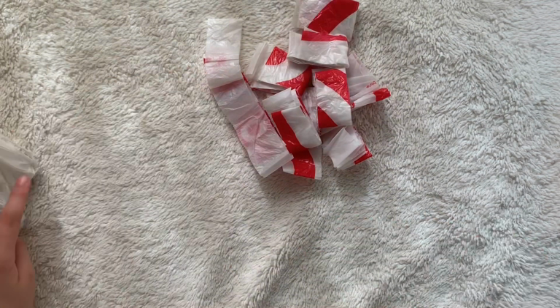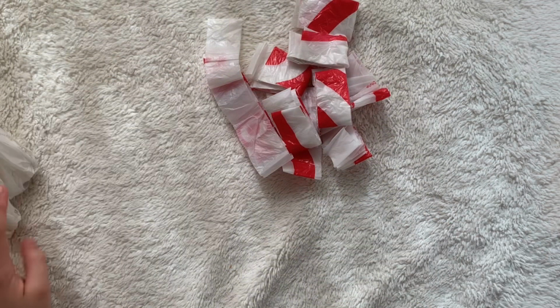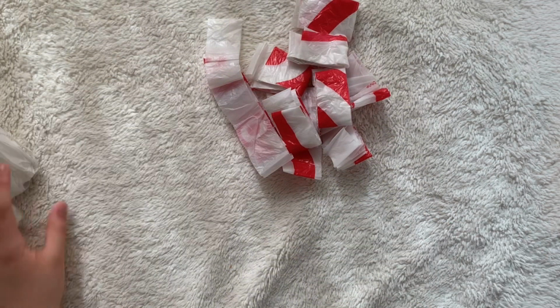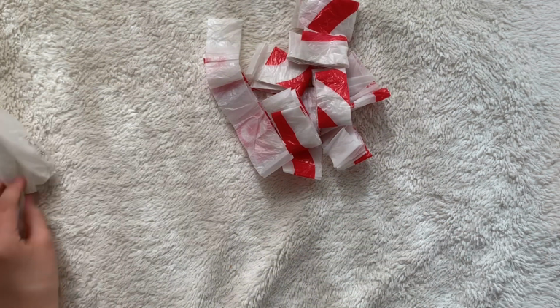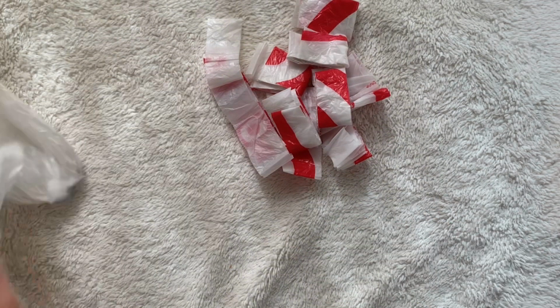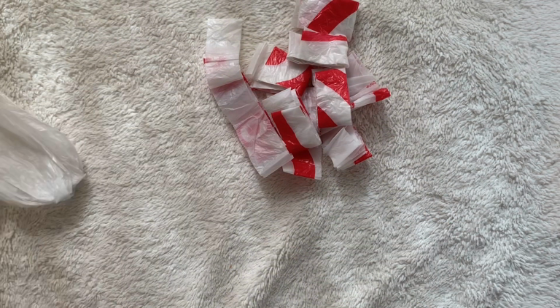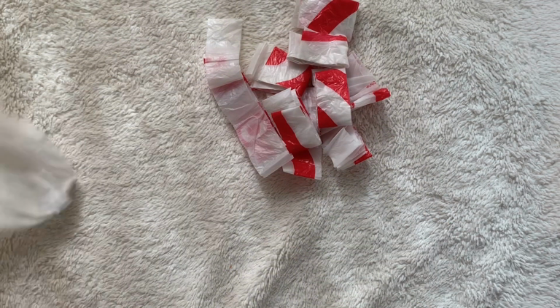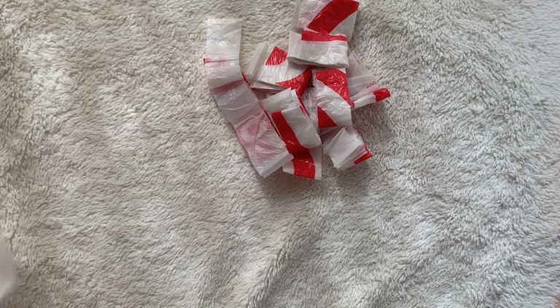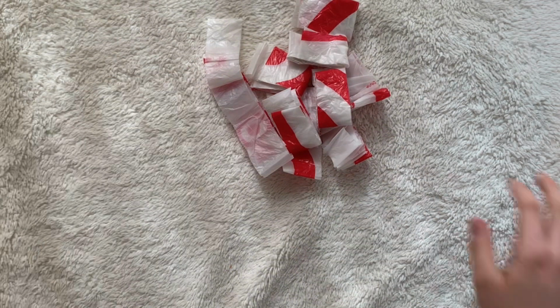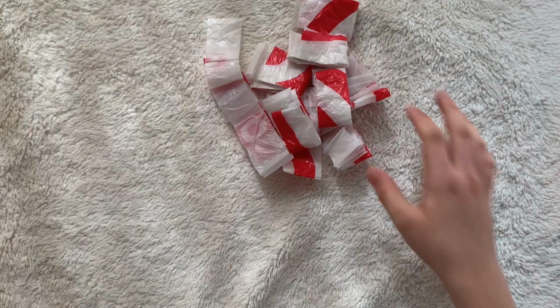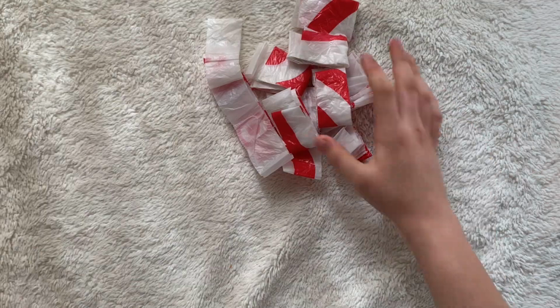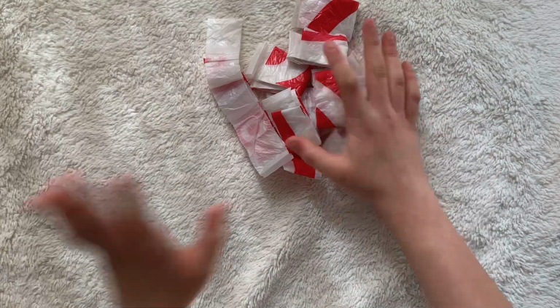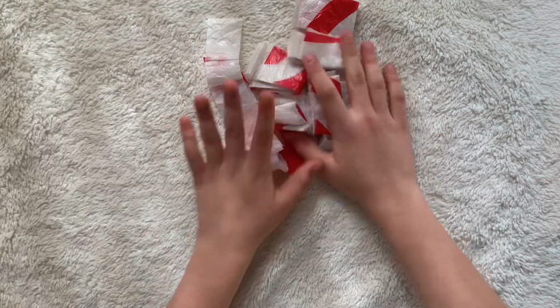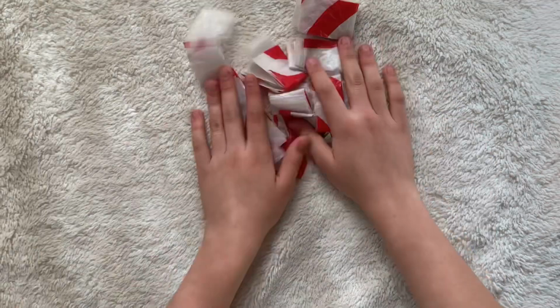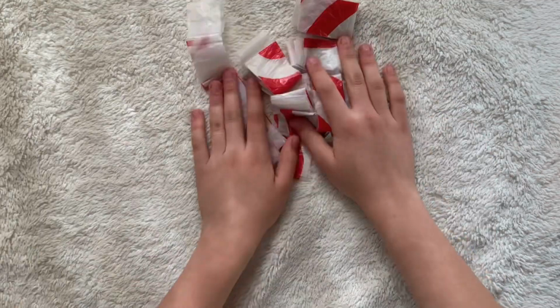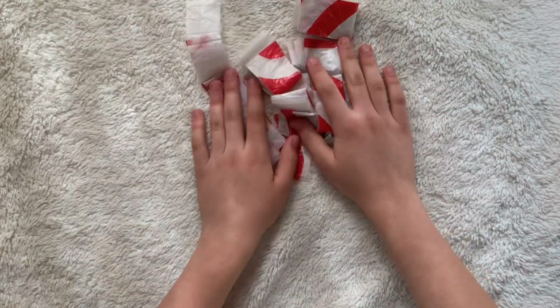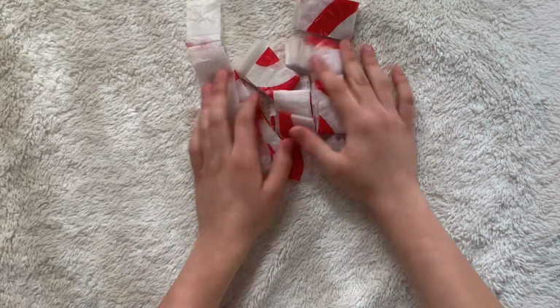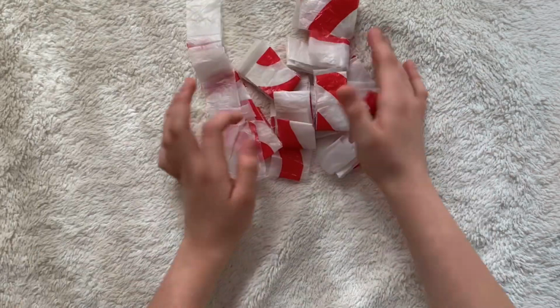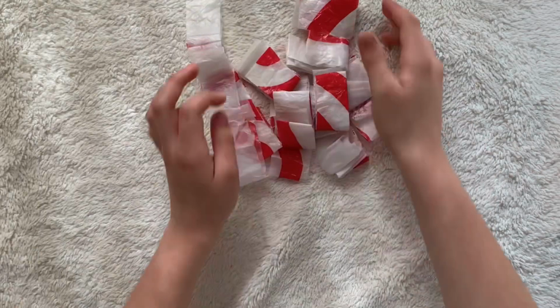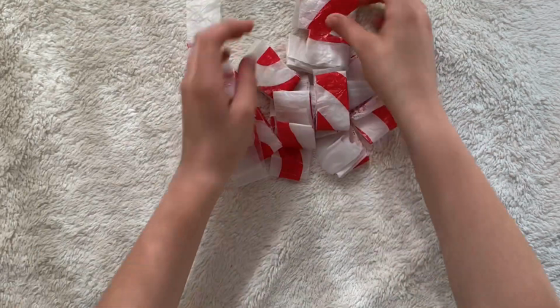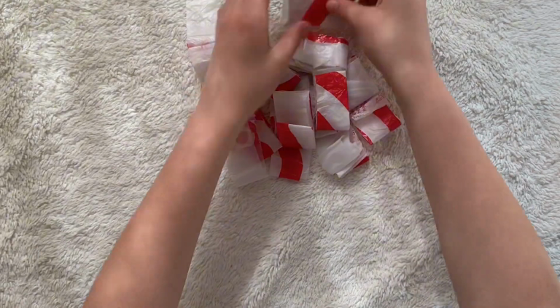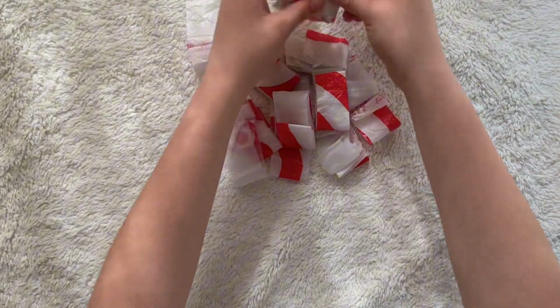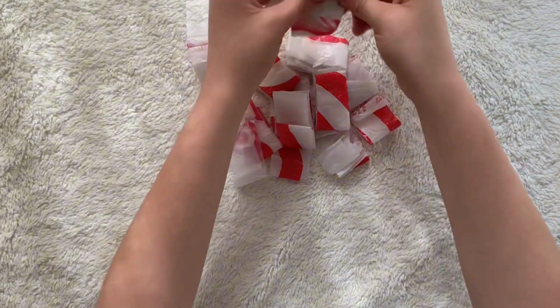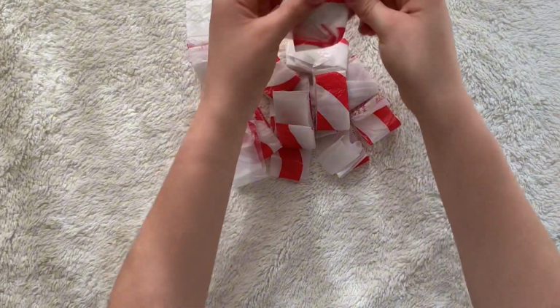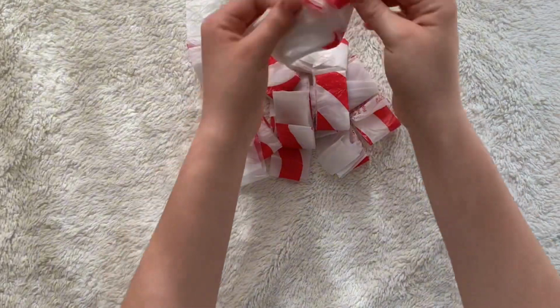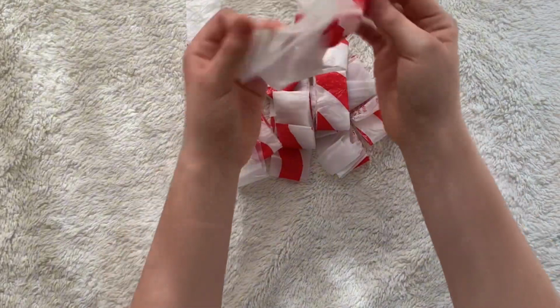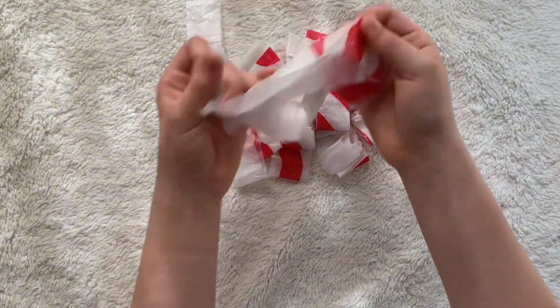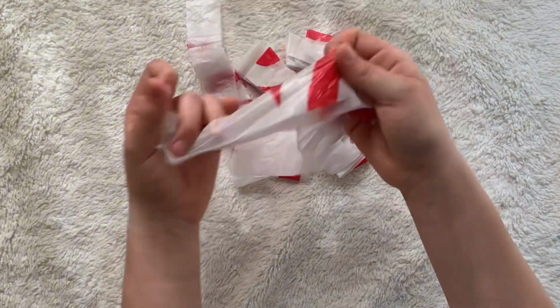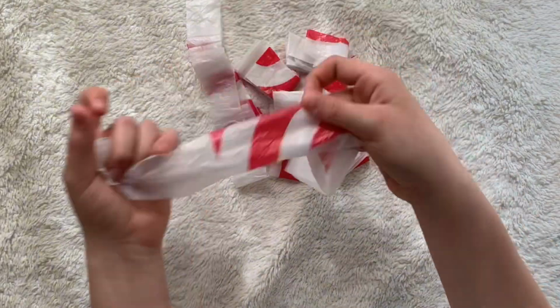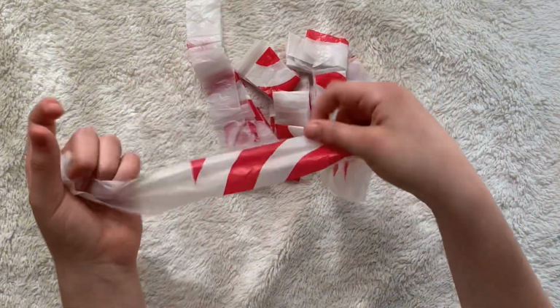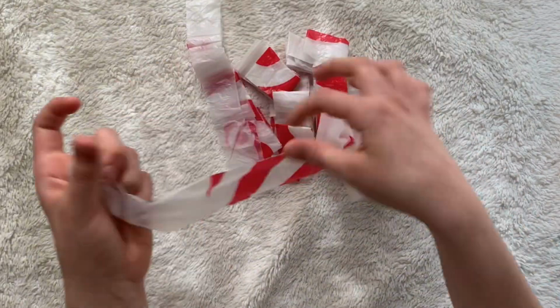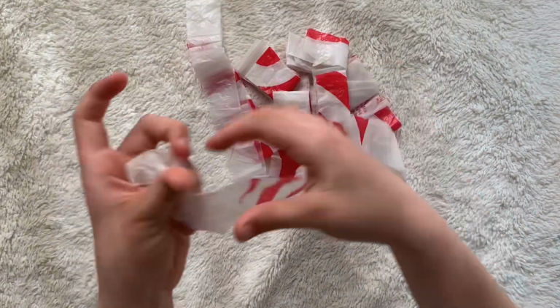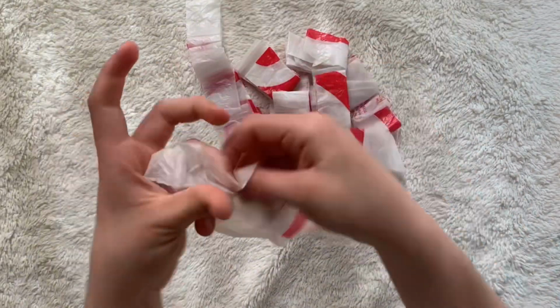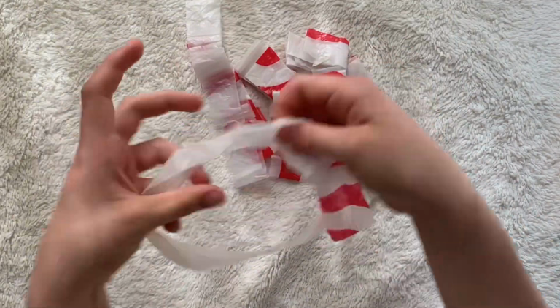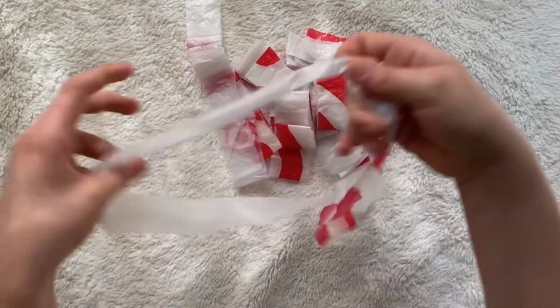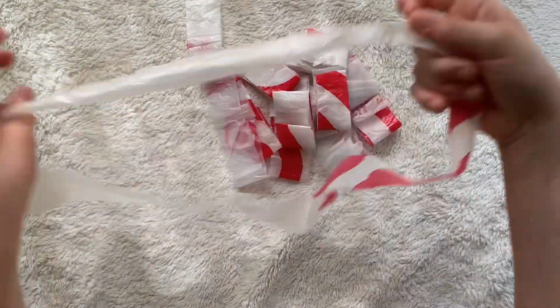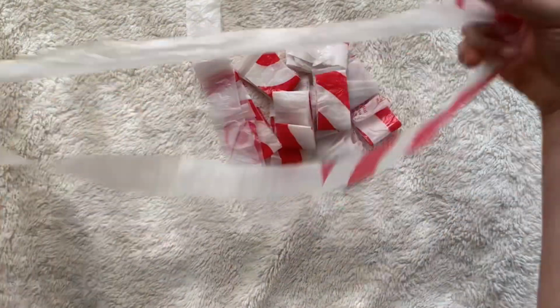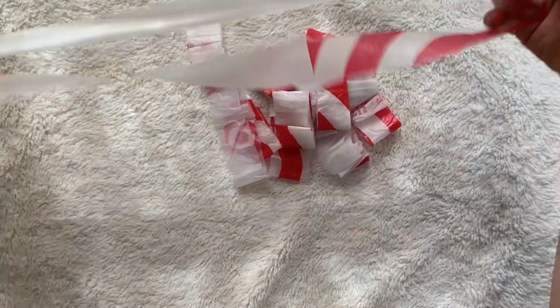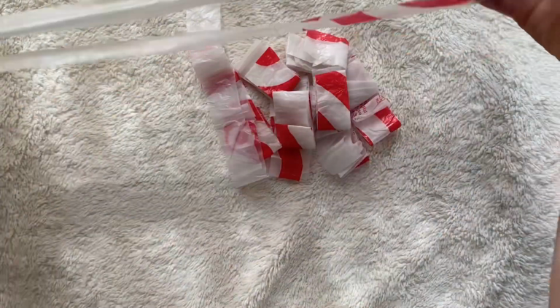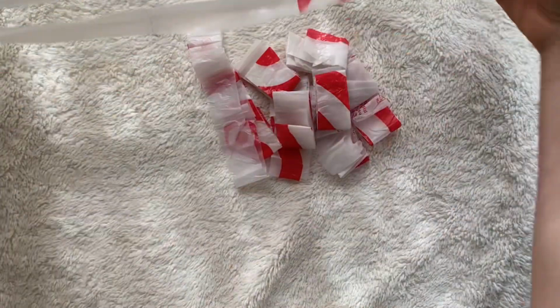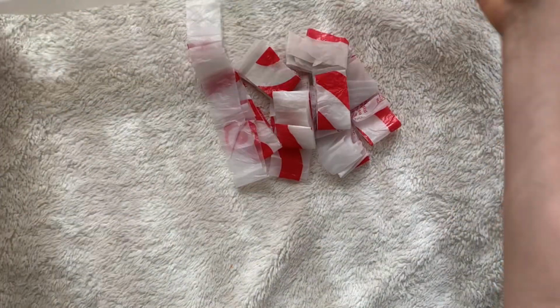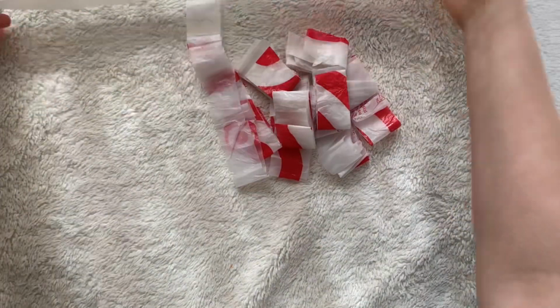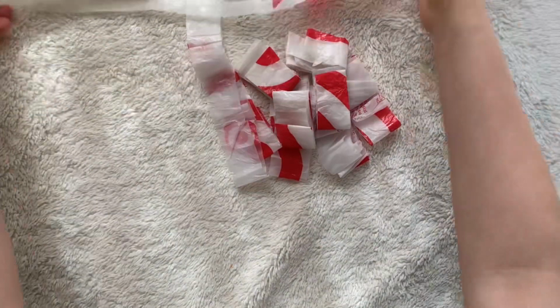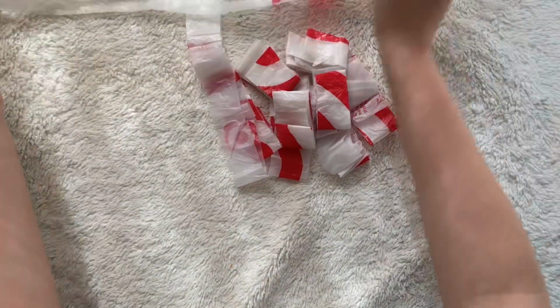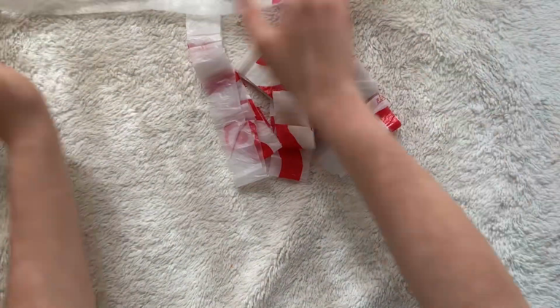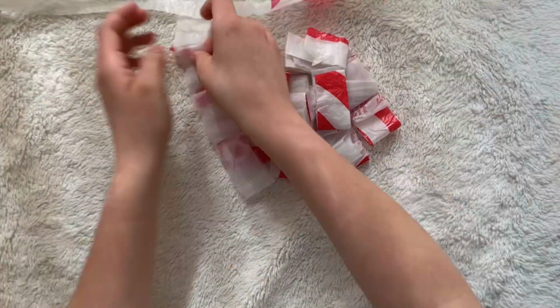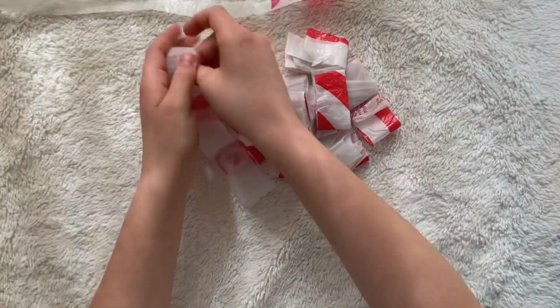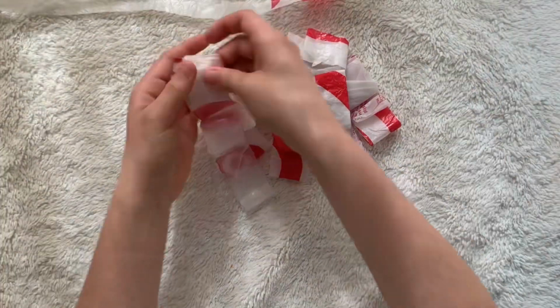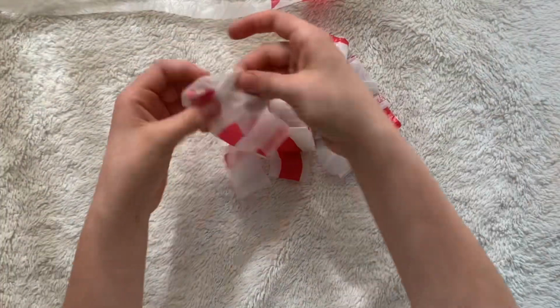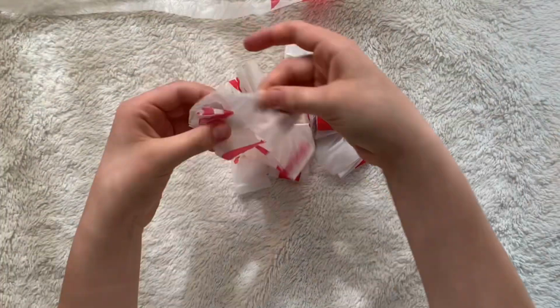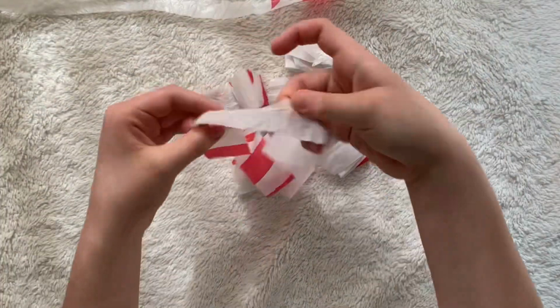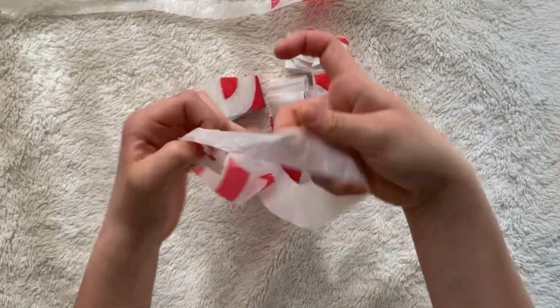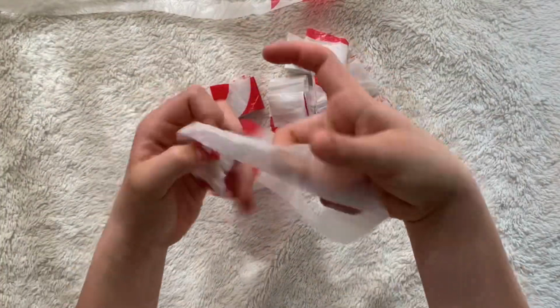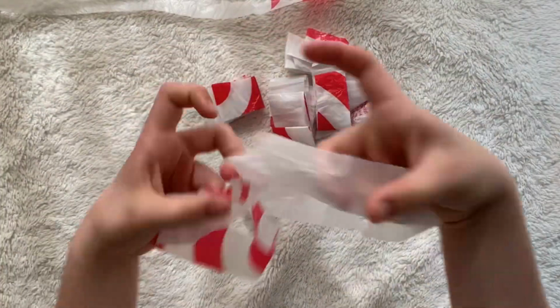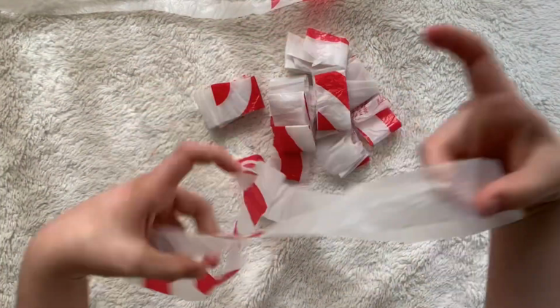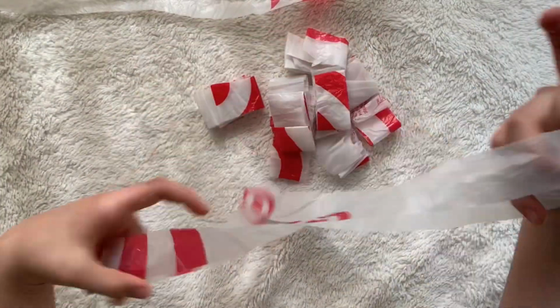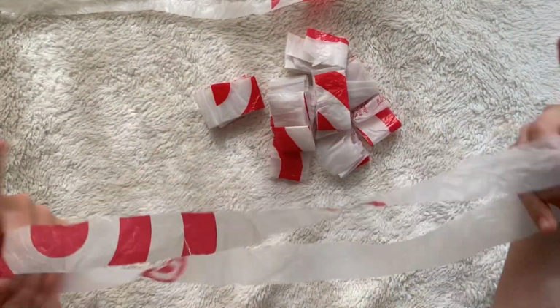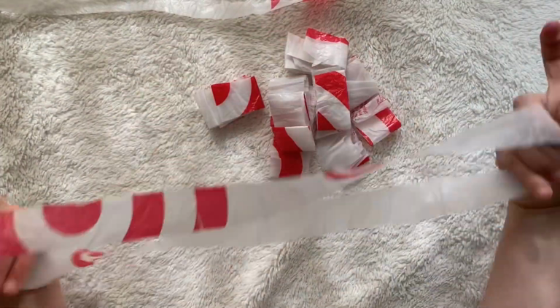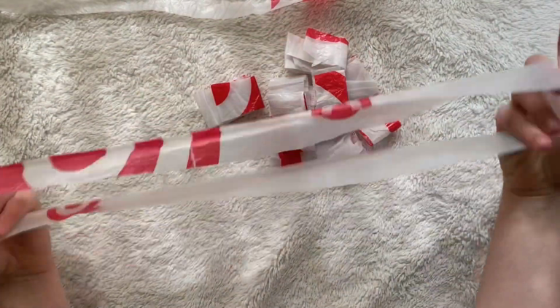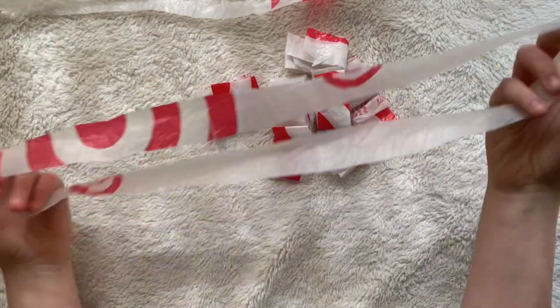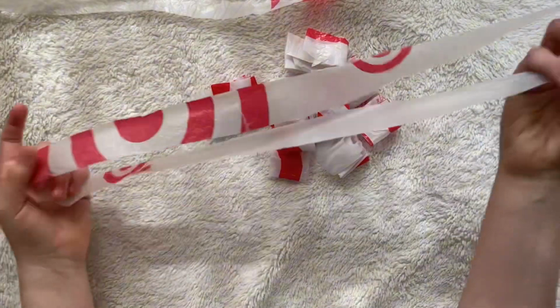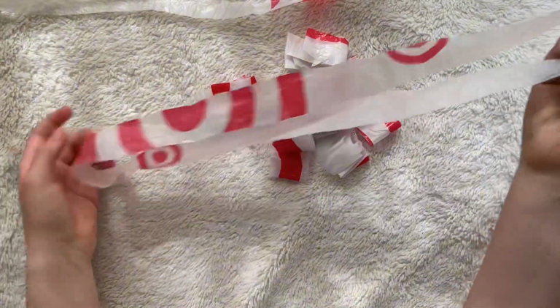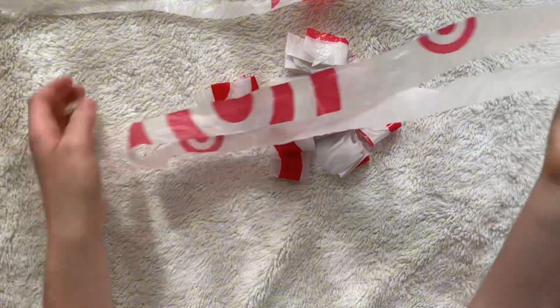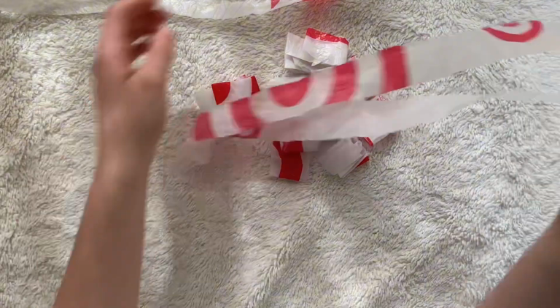Once we have all of those done, you can take them and you can open them up, and they'll just be these little circles of plastic.